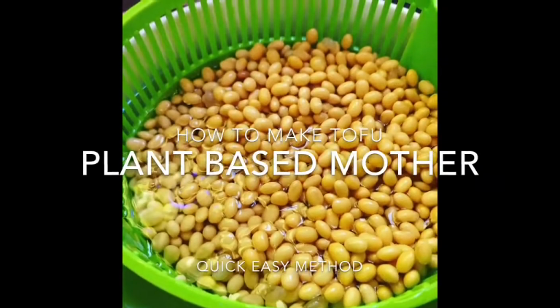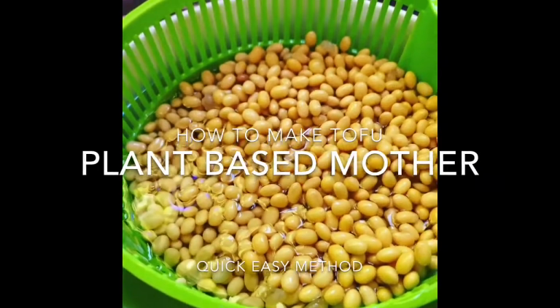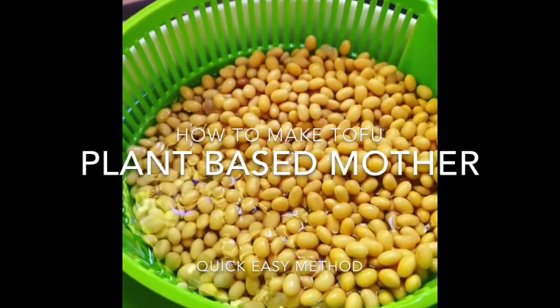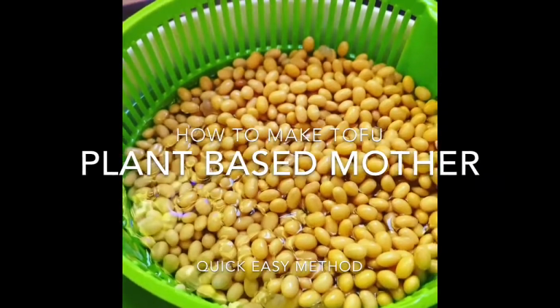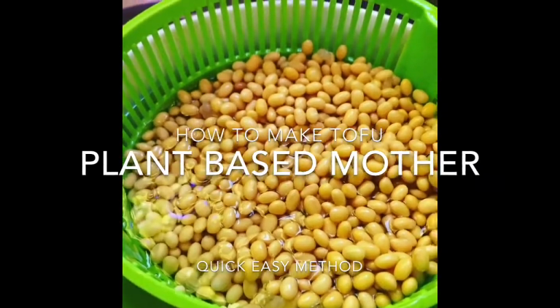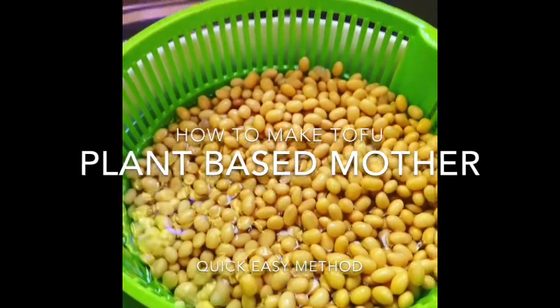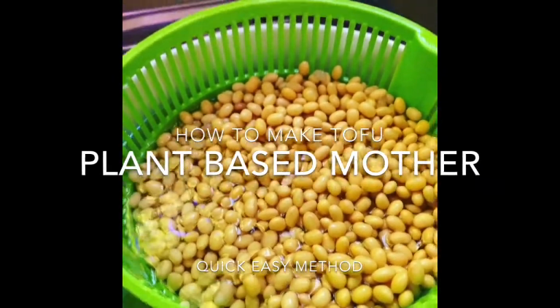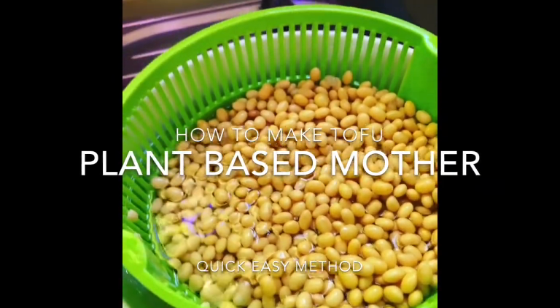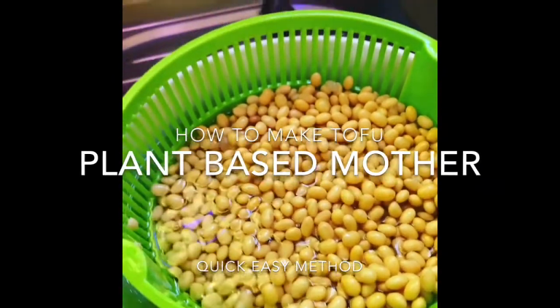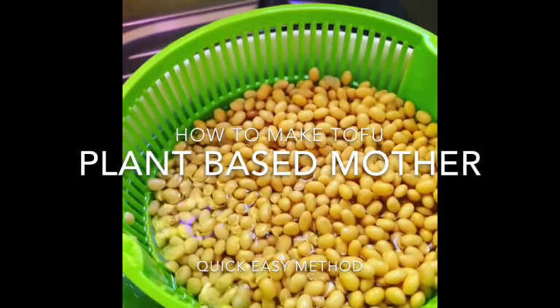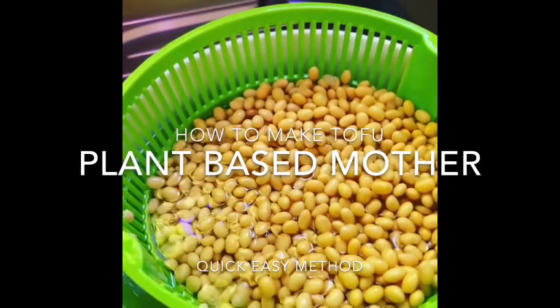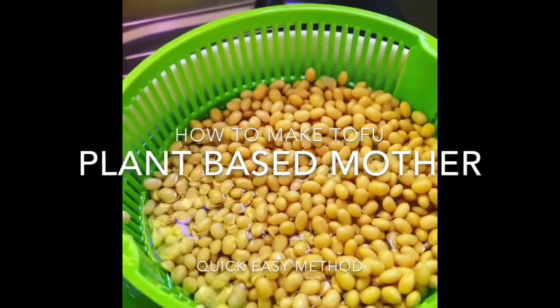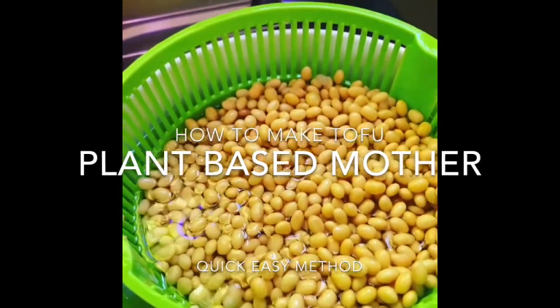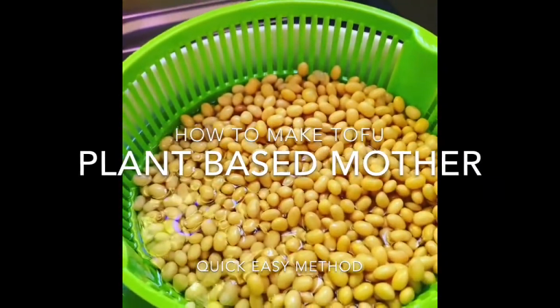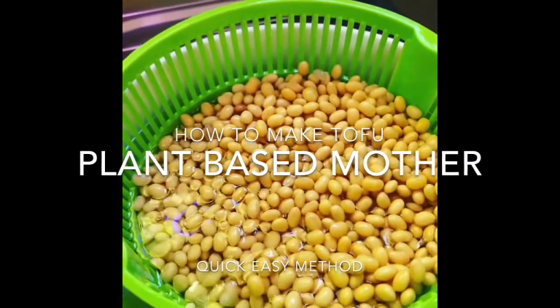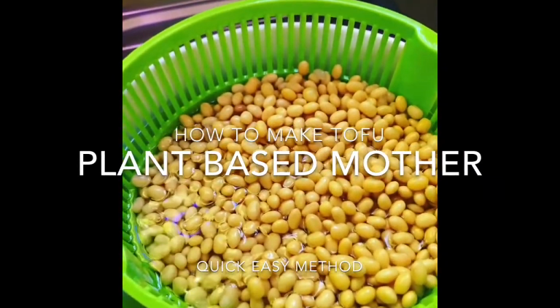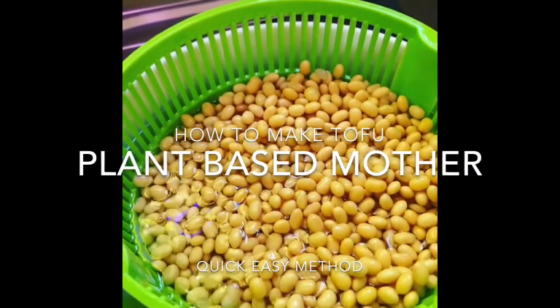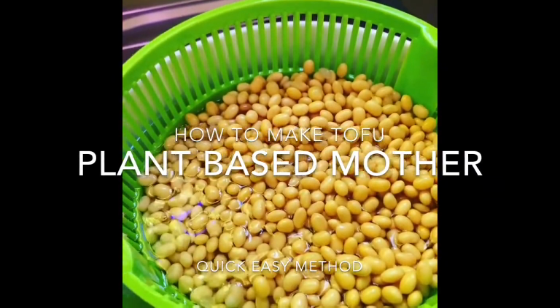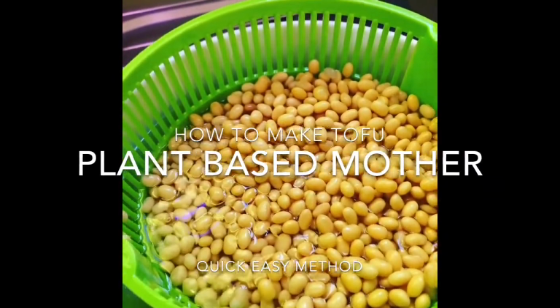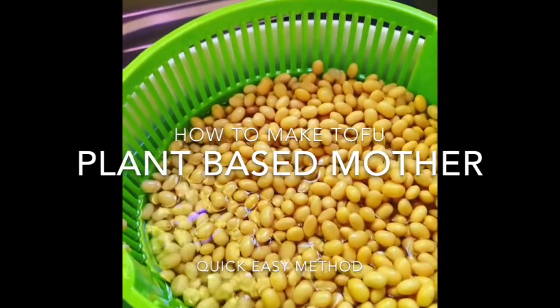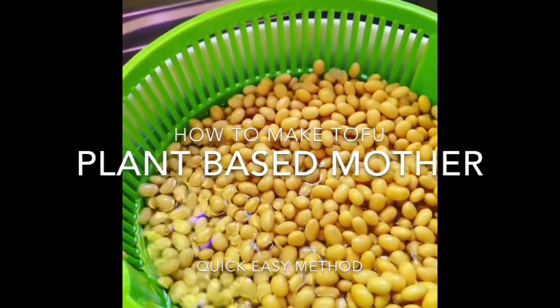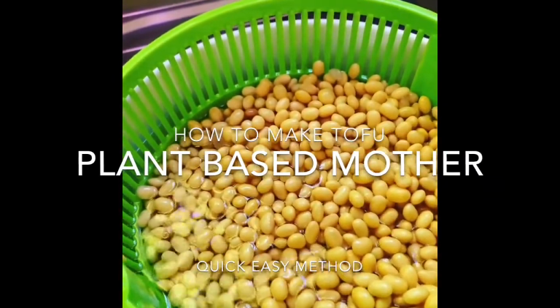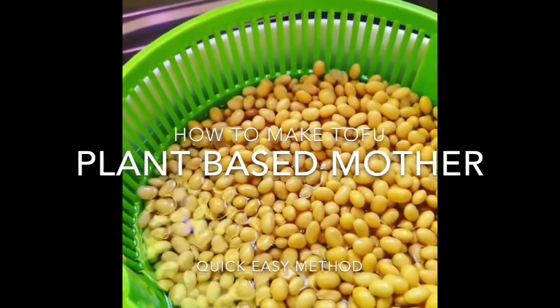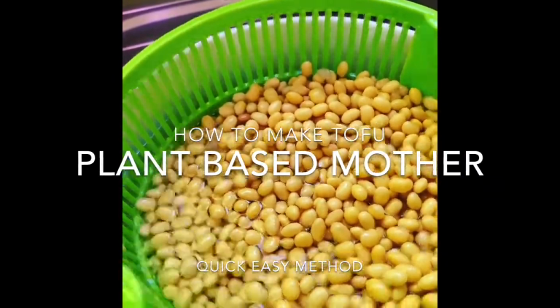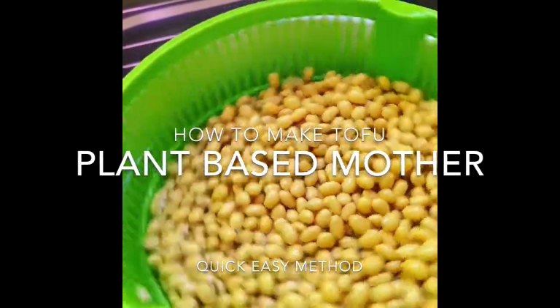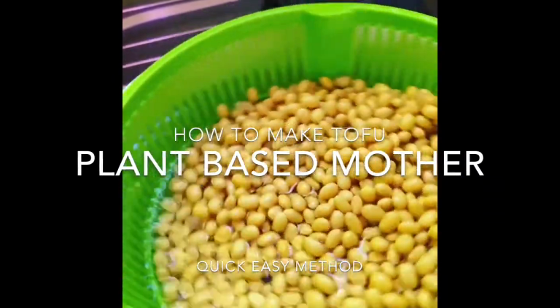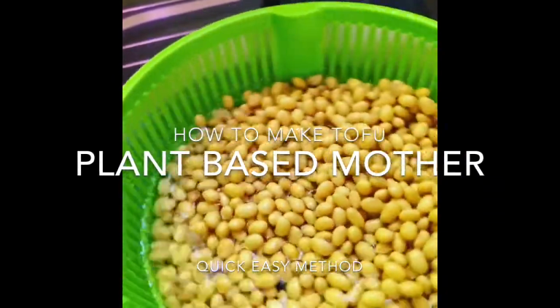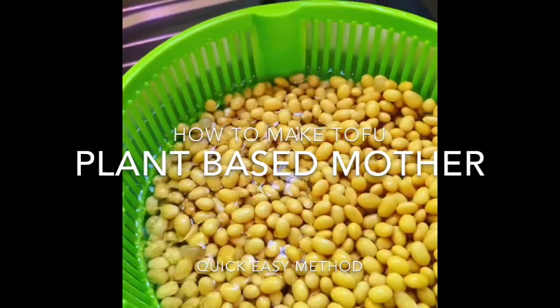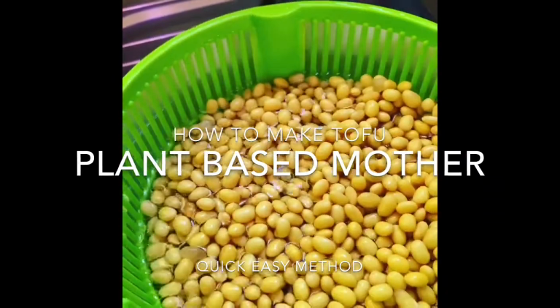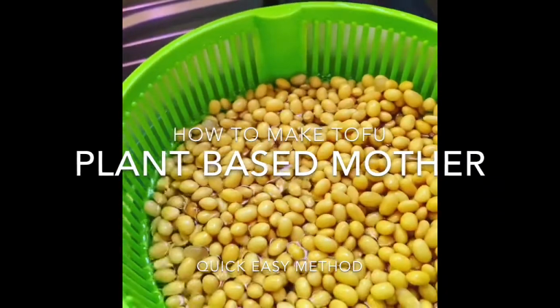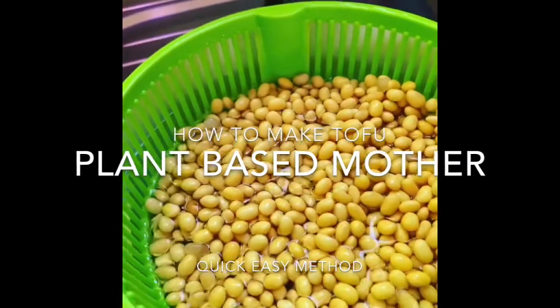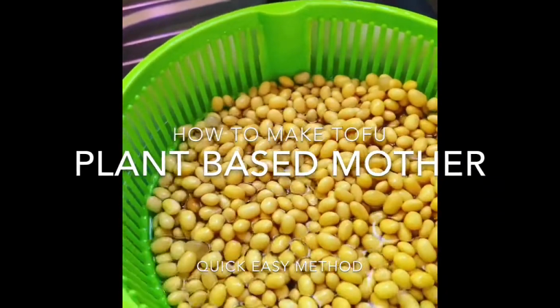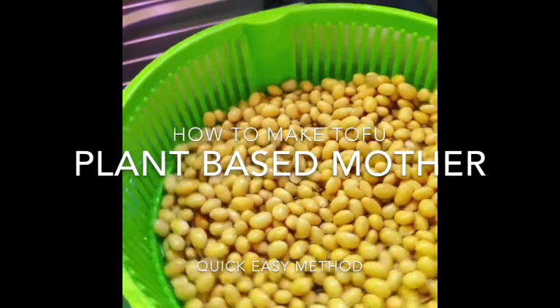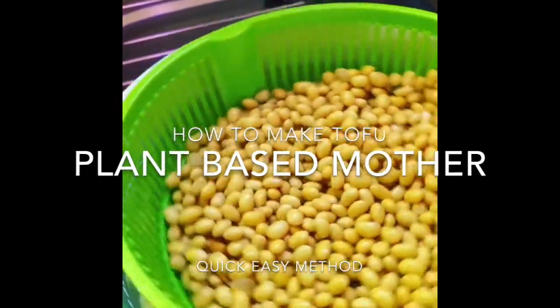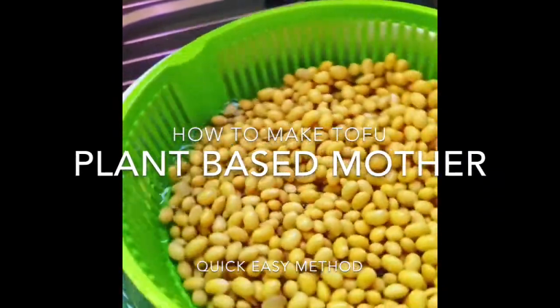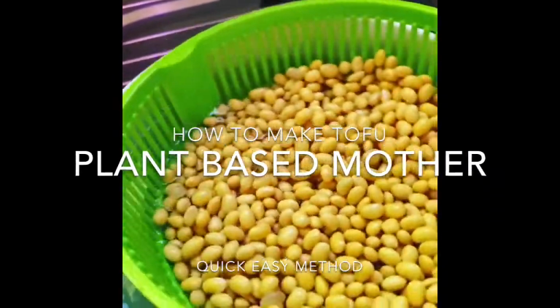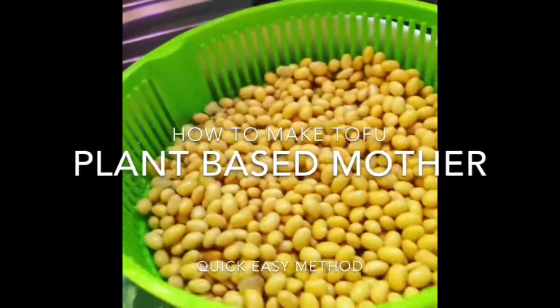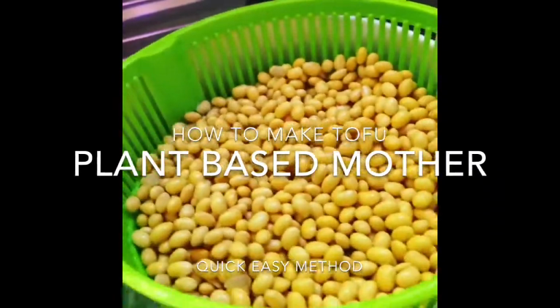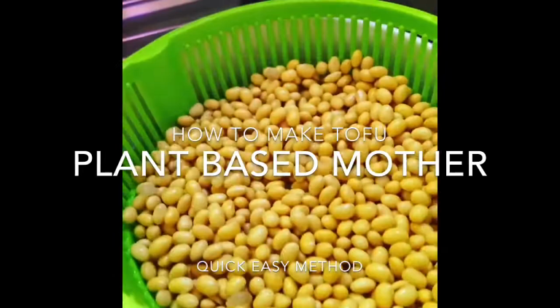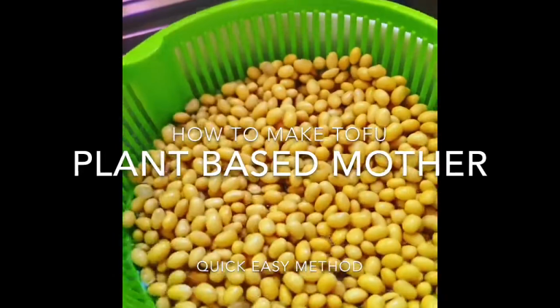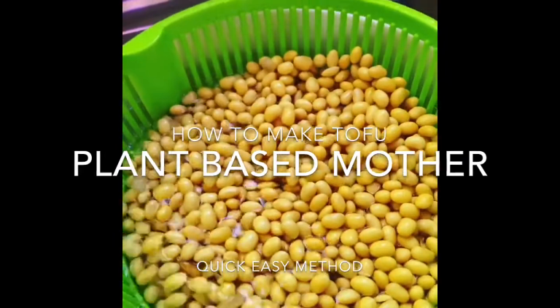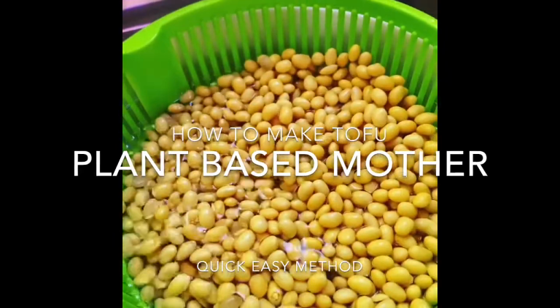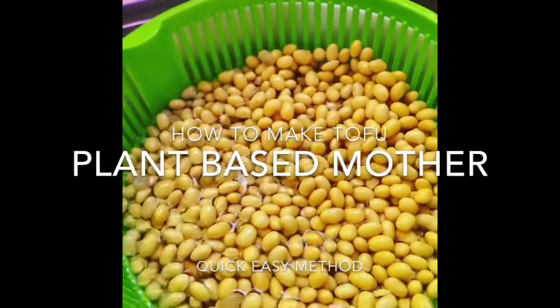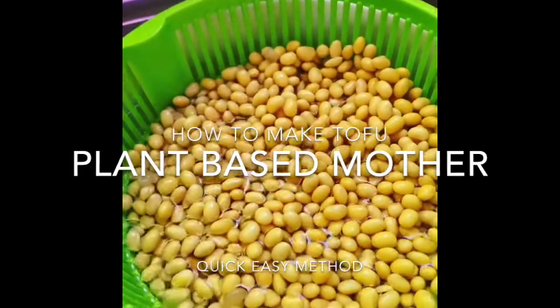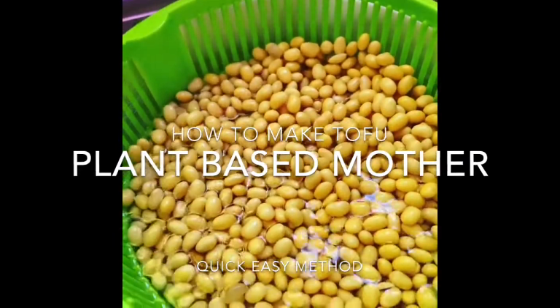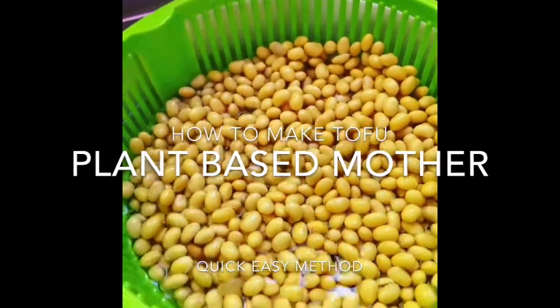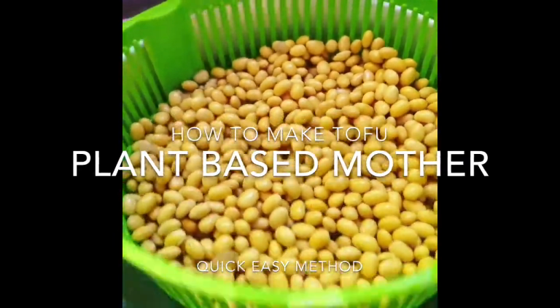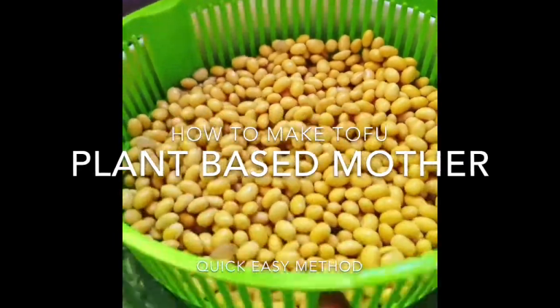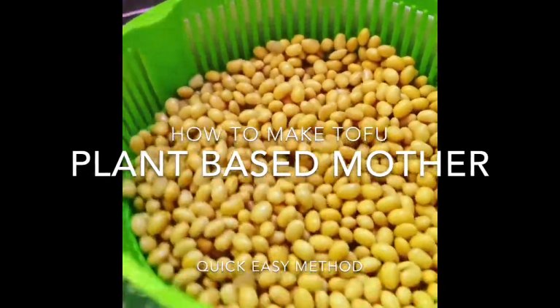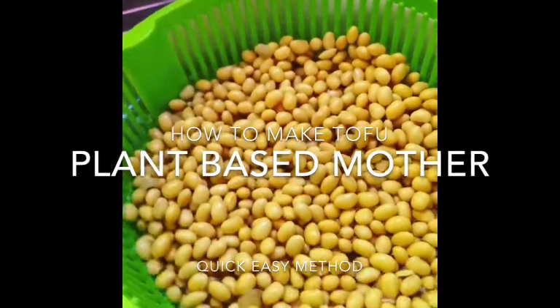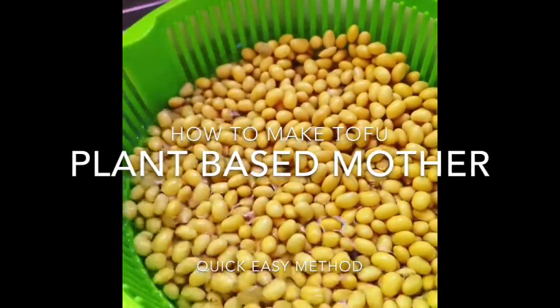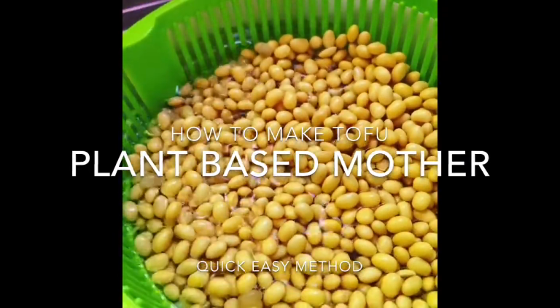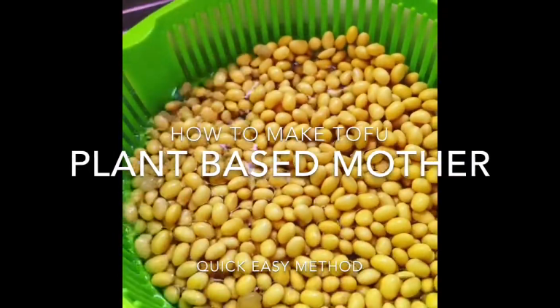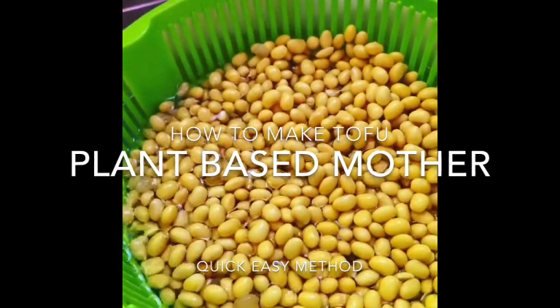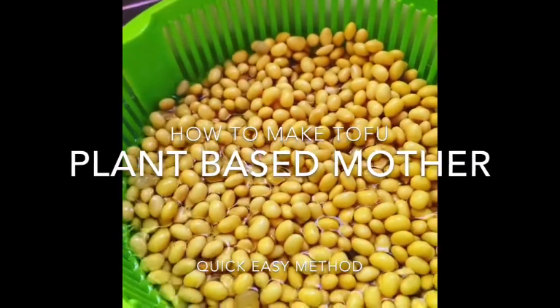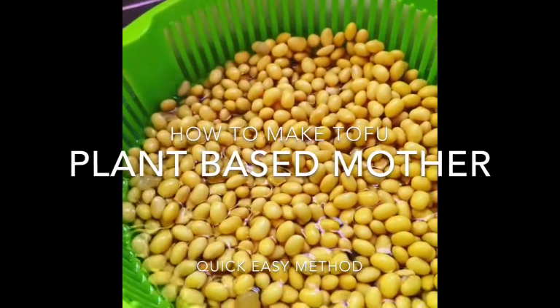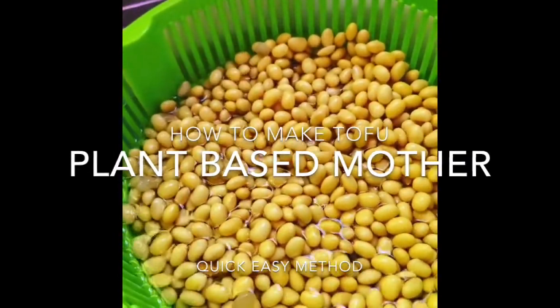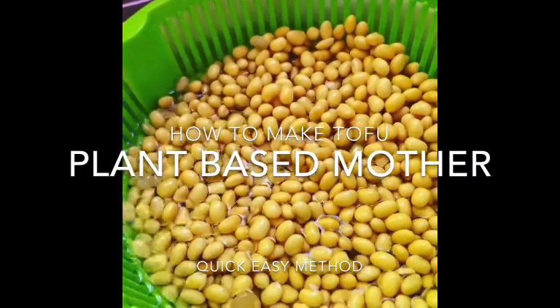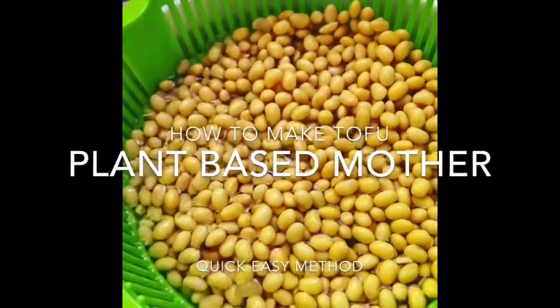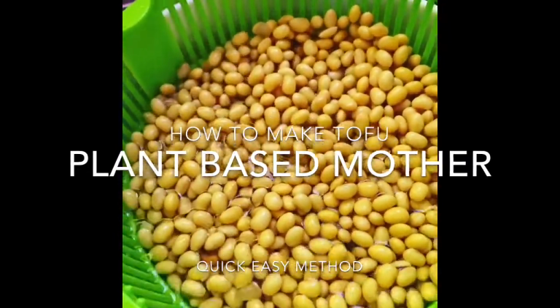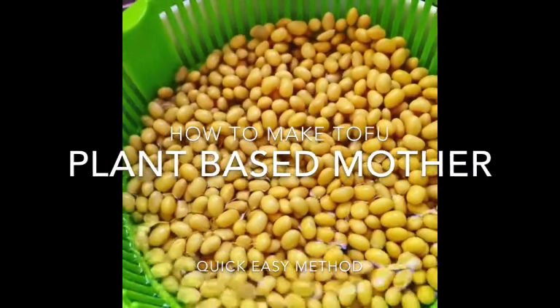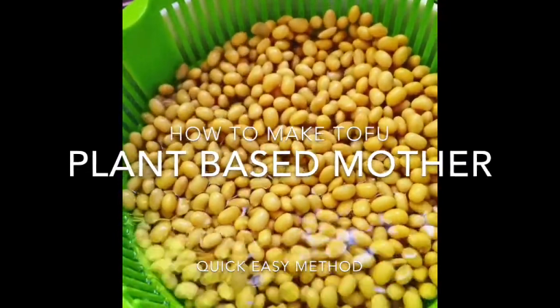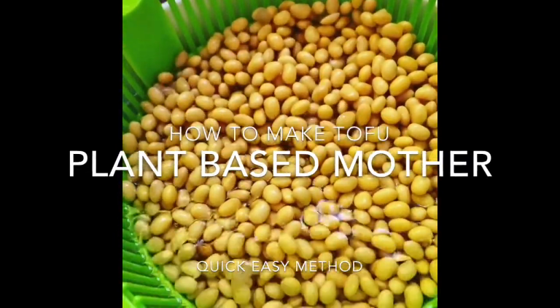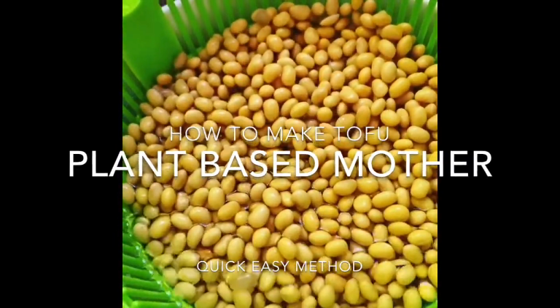How to make tofu. First we soak the soya beans overnight and give them a good clean in fresh water.